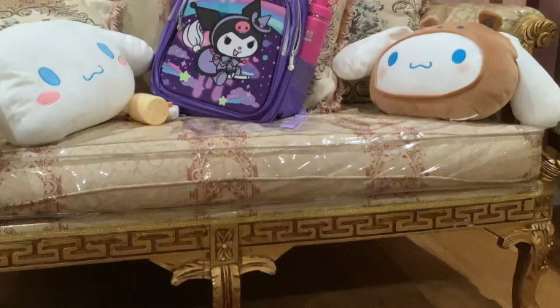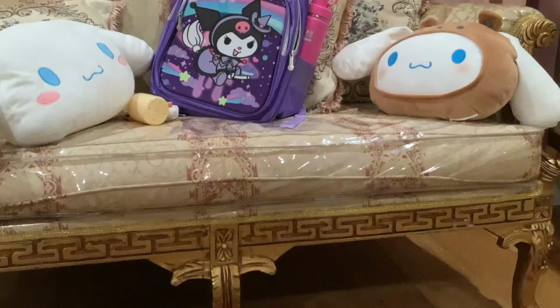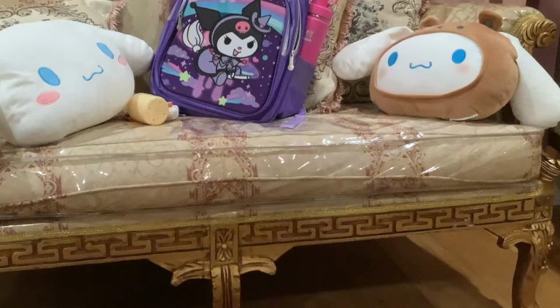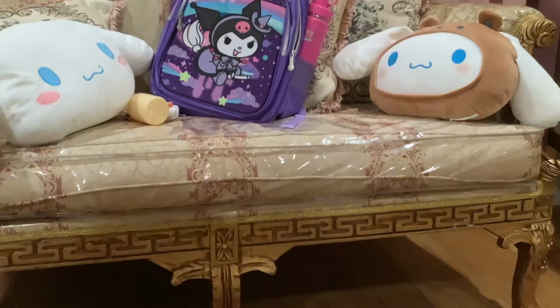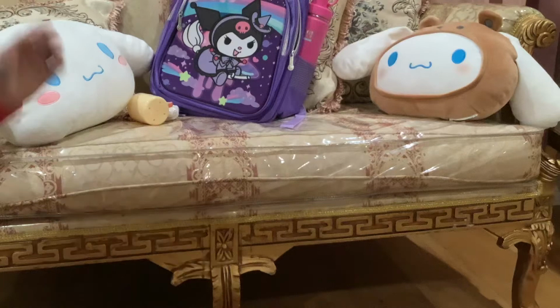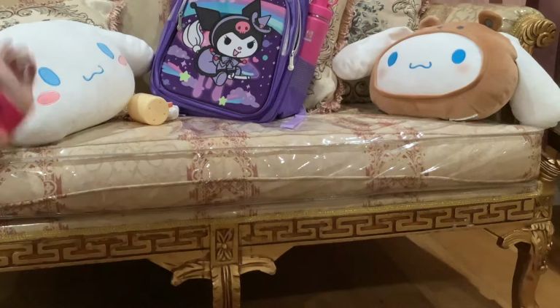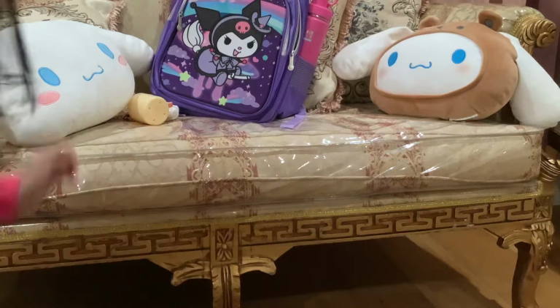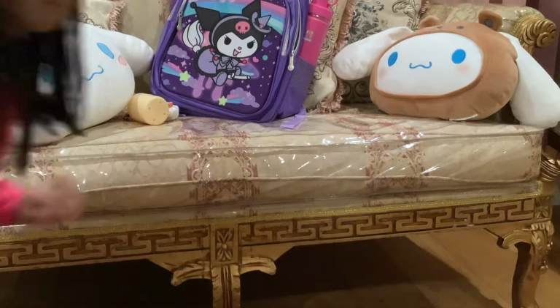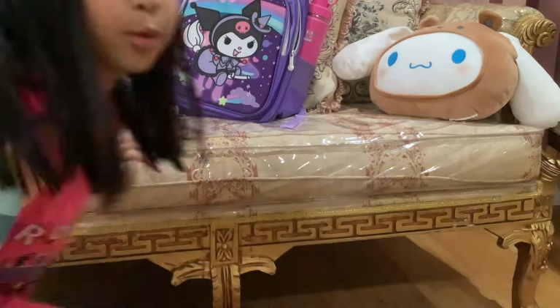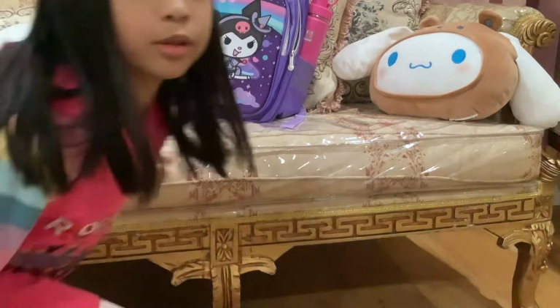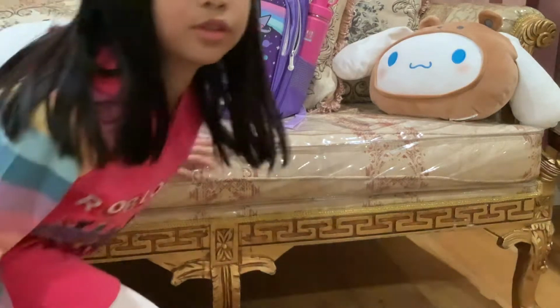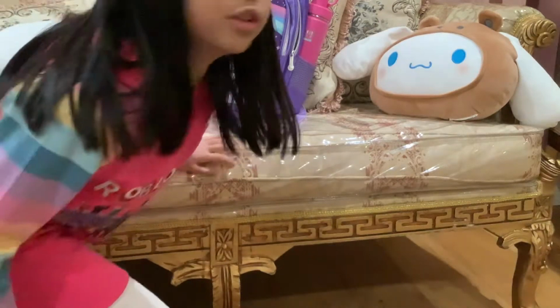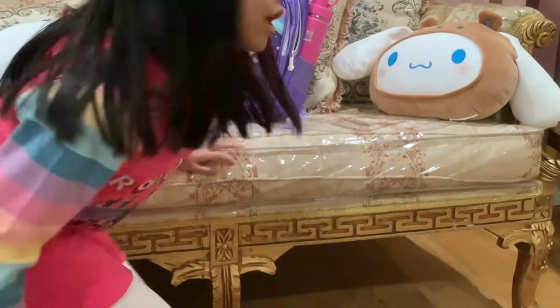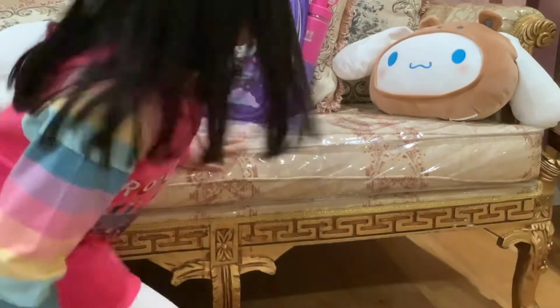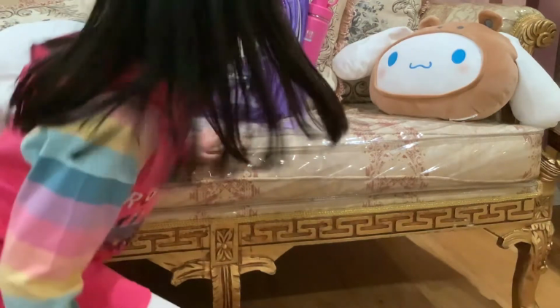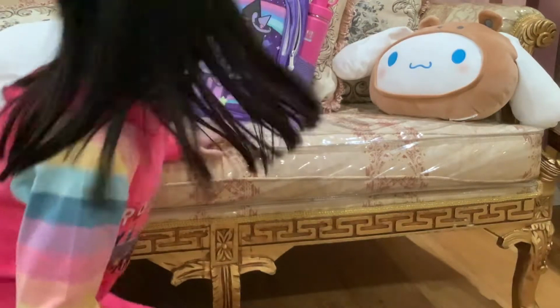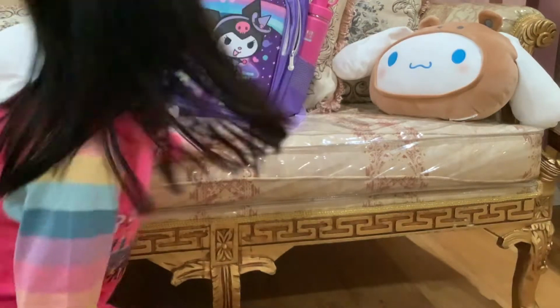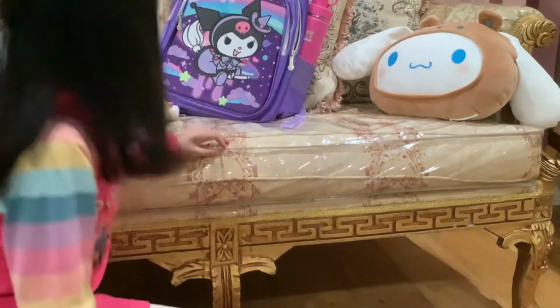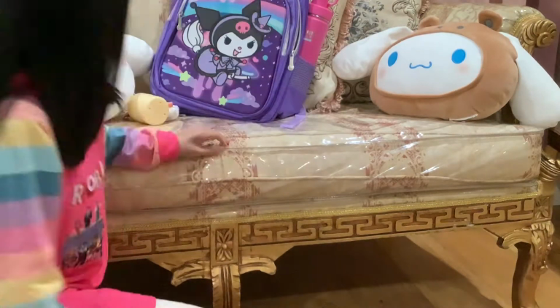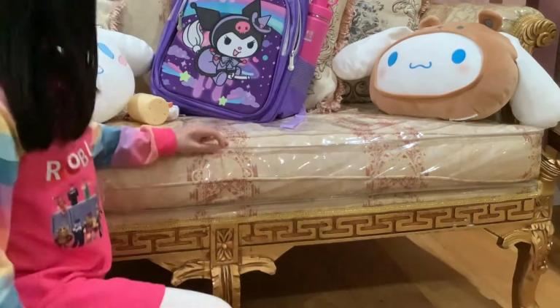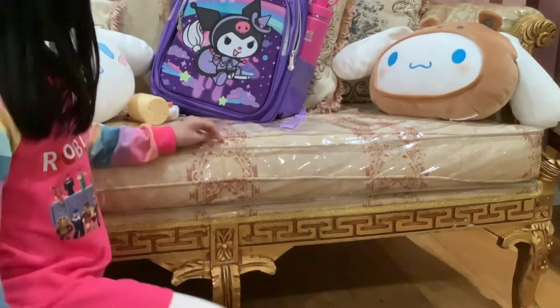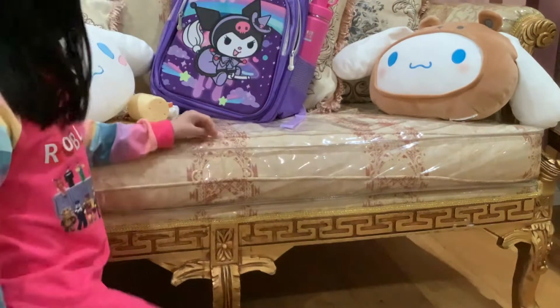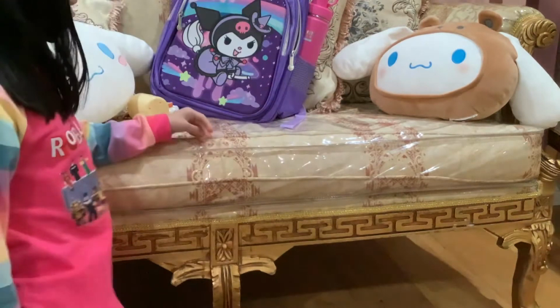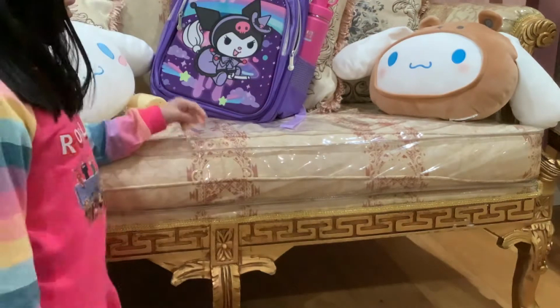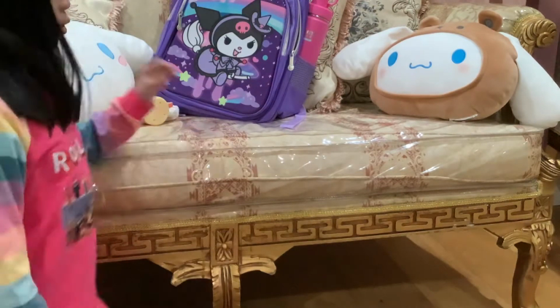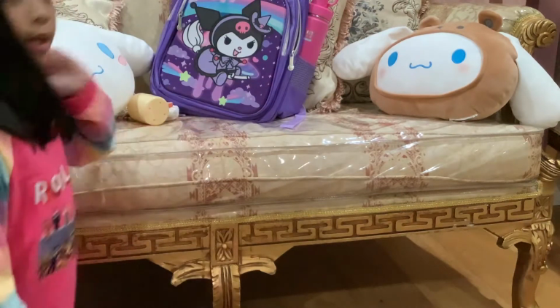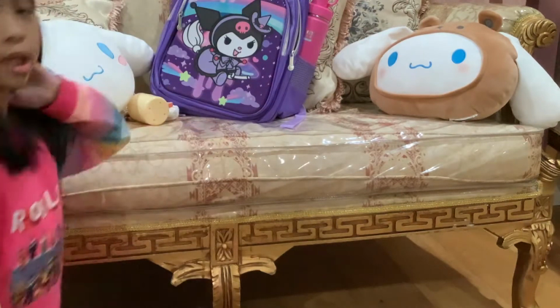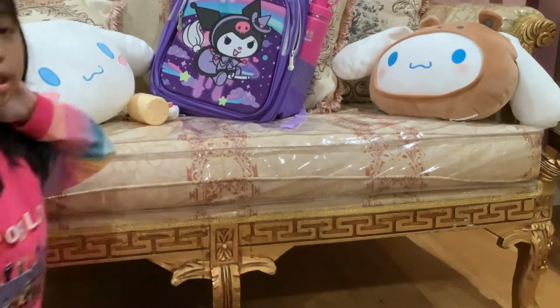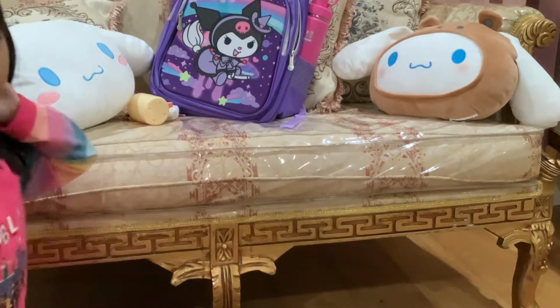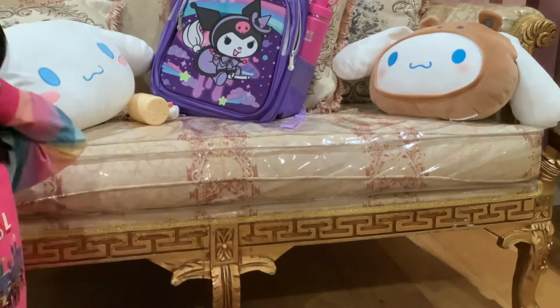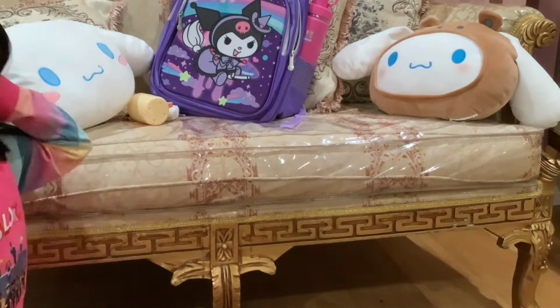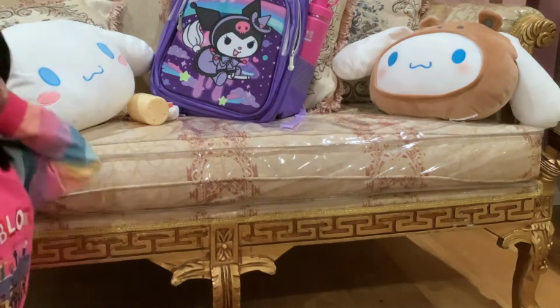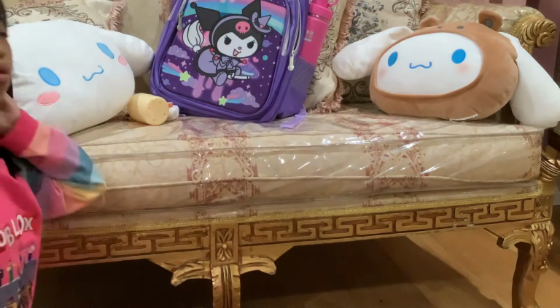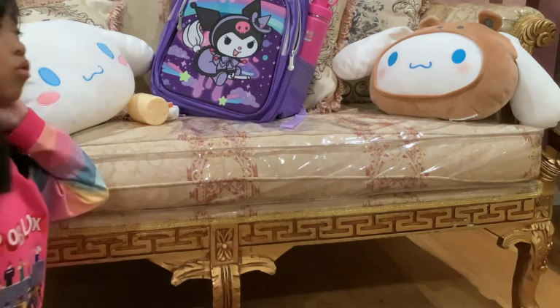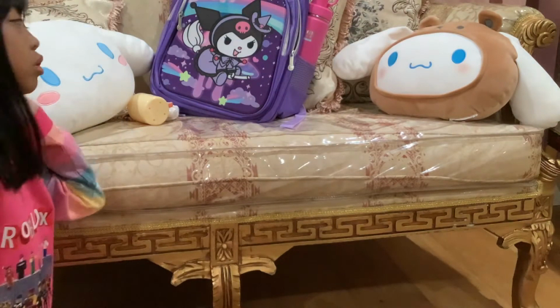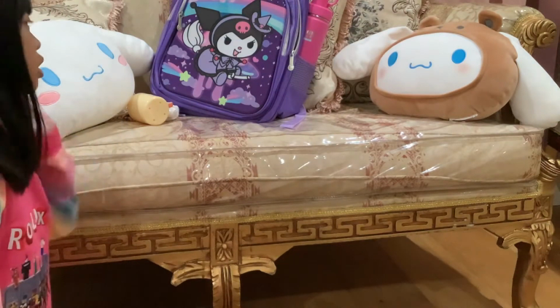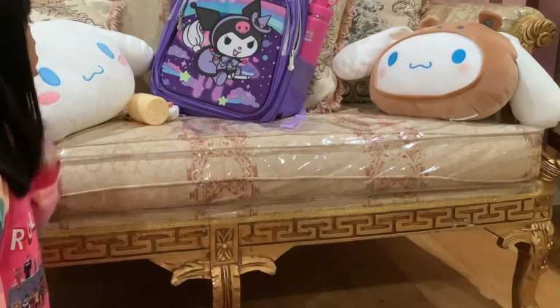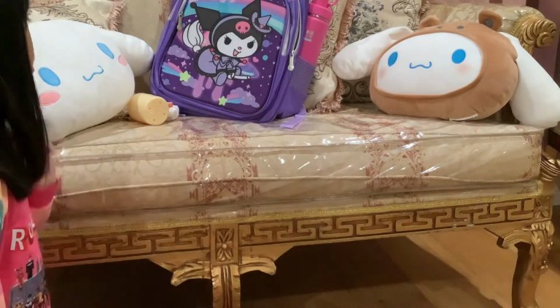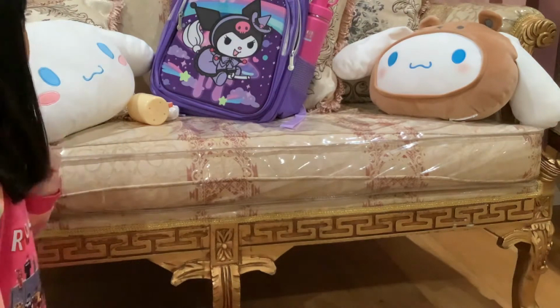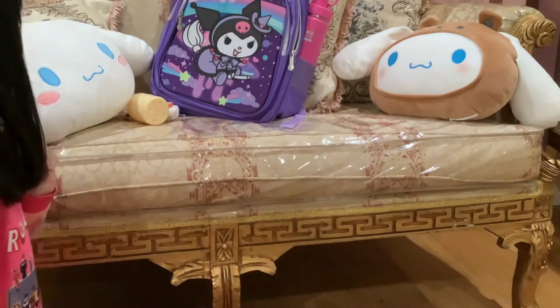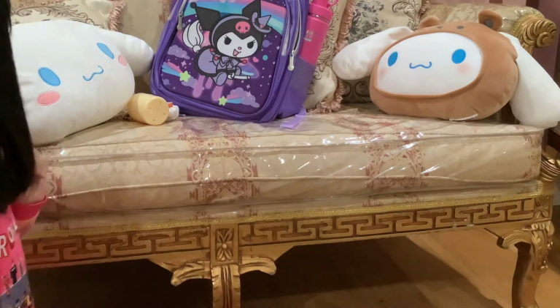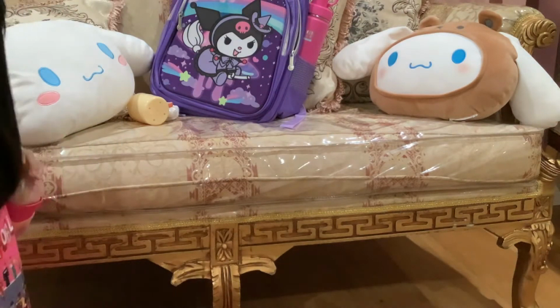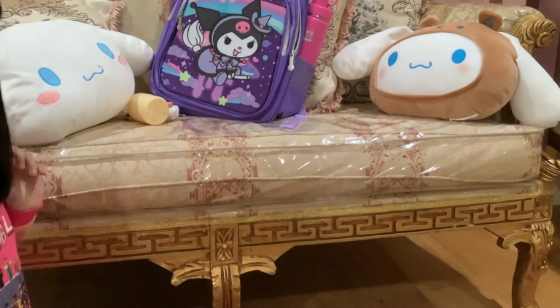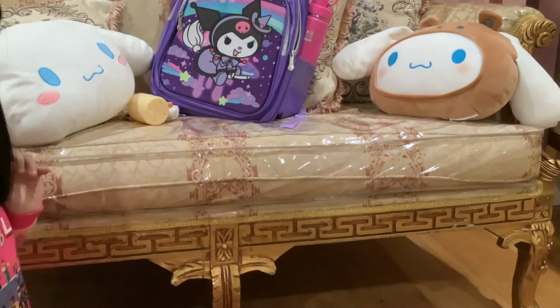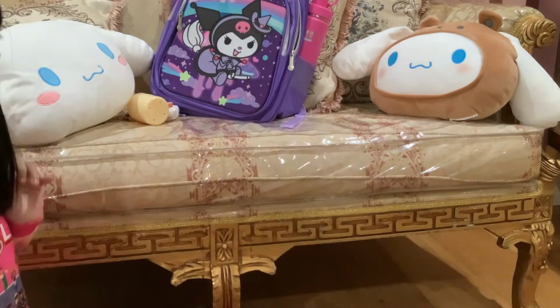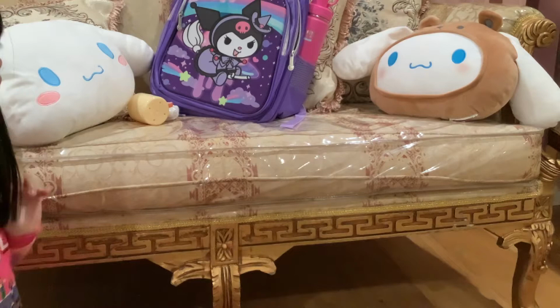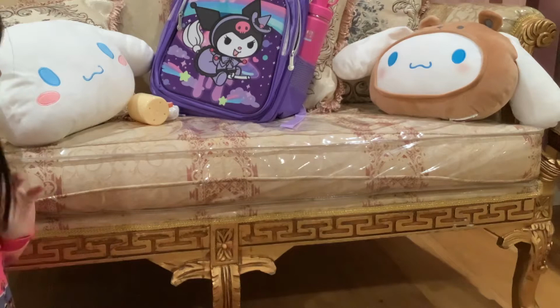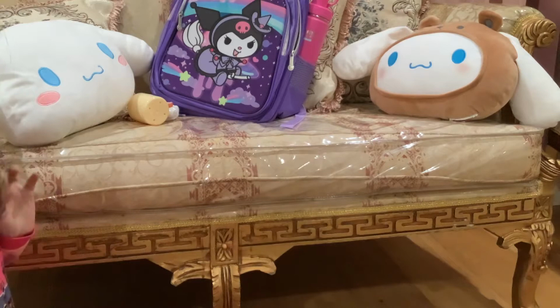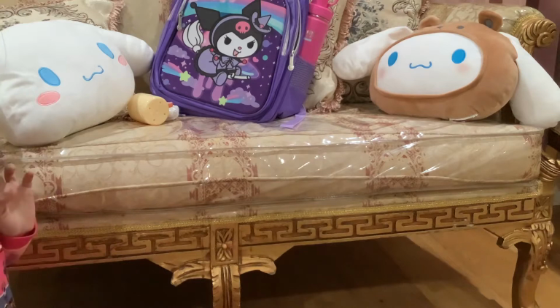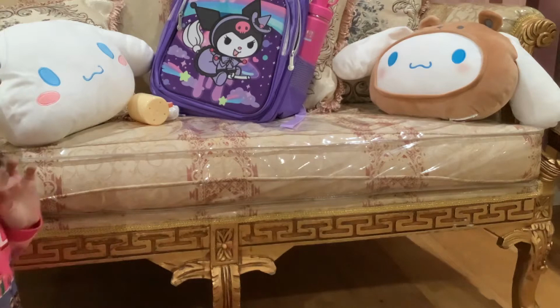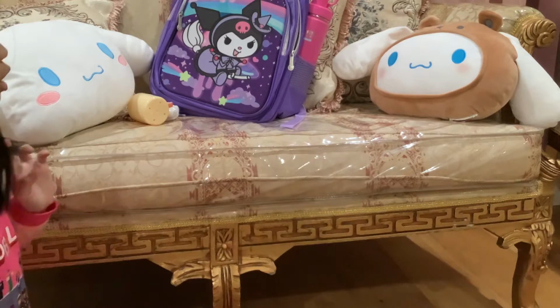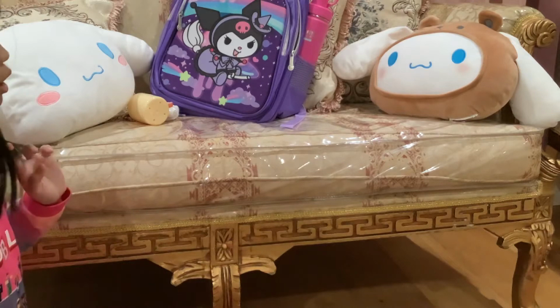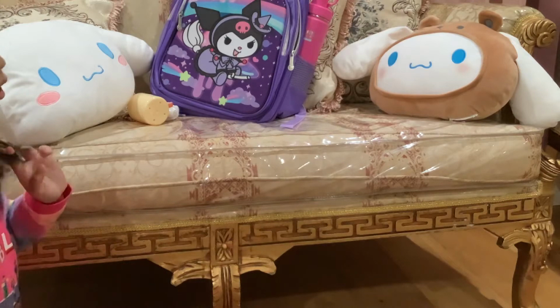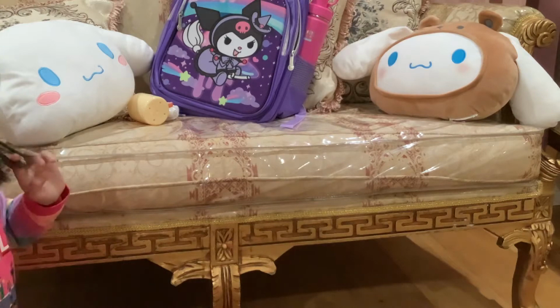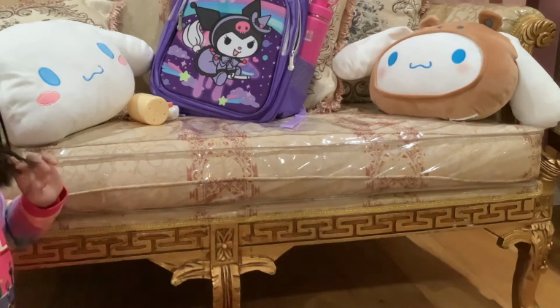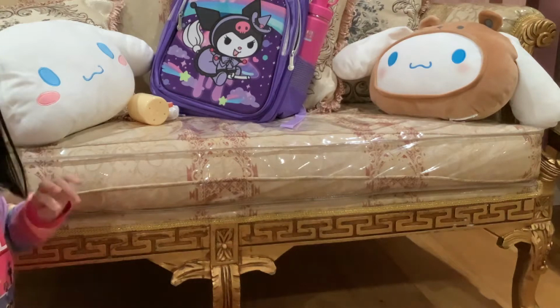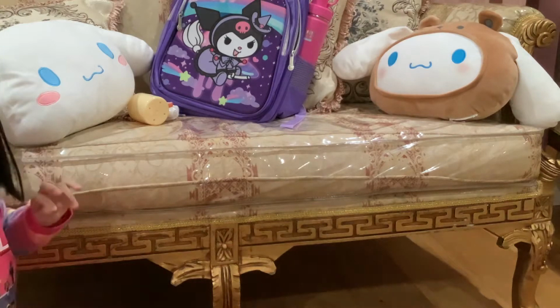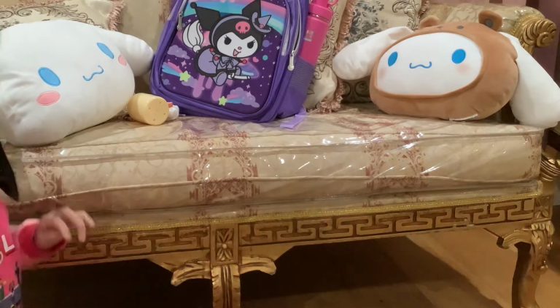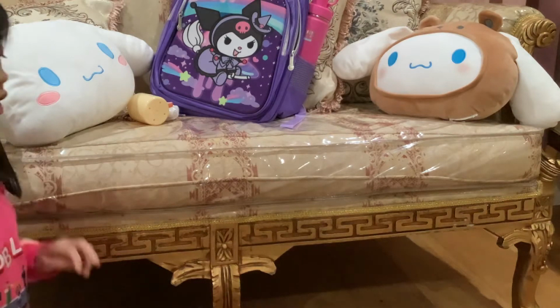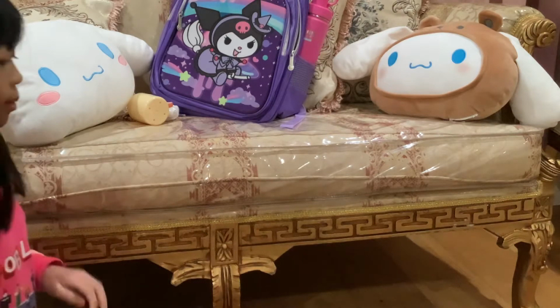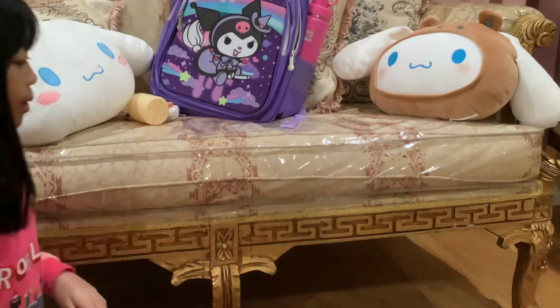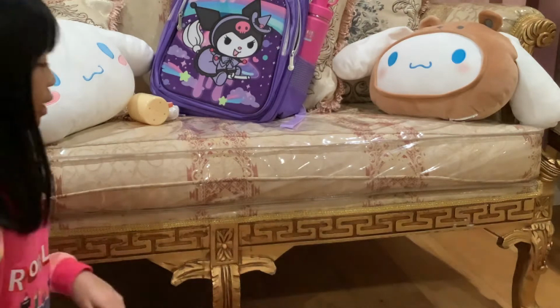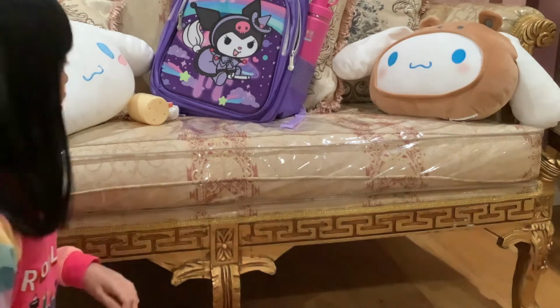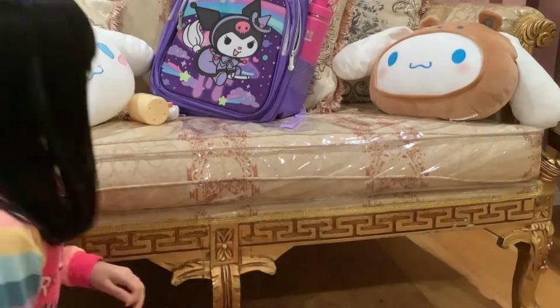Hi everyone, today I'm showing you my new school things that I got and the stuff that I got from the school.